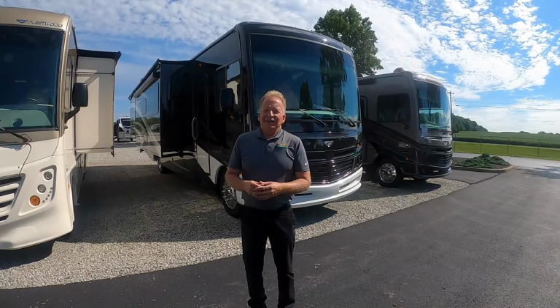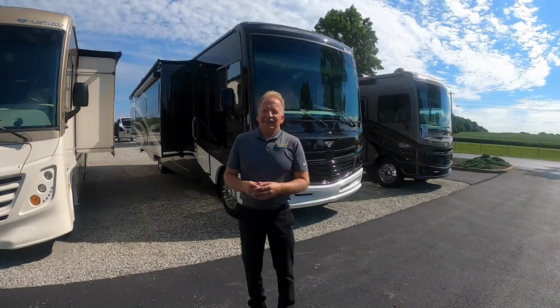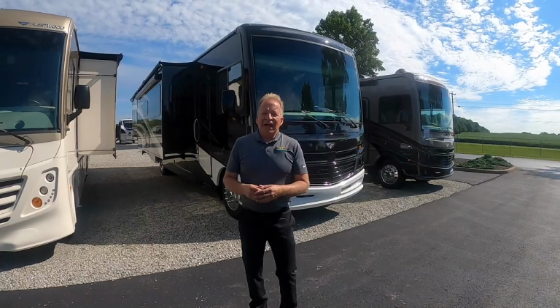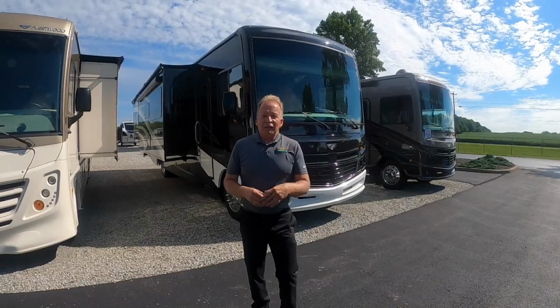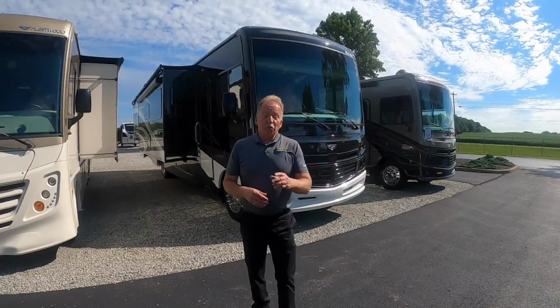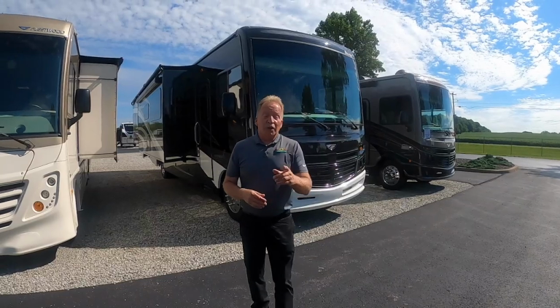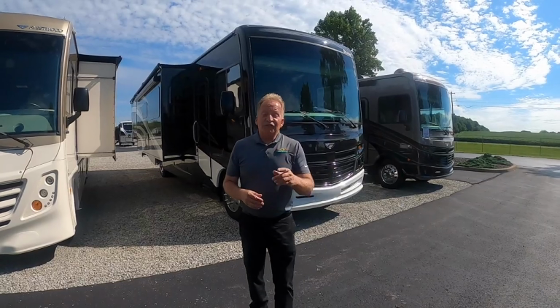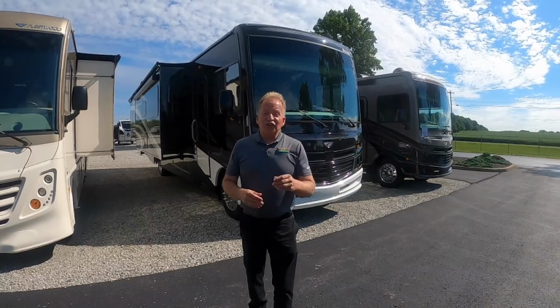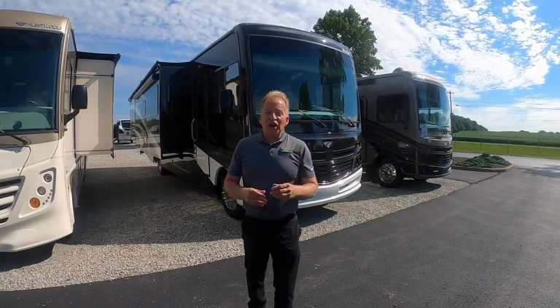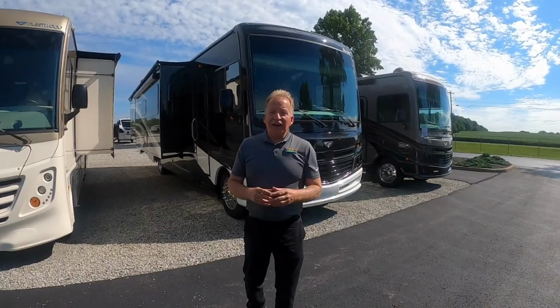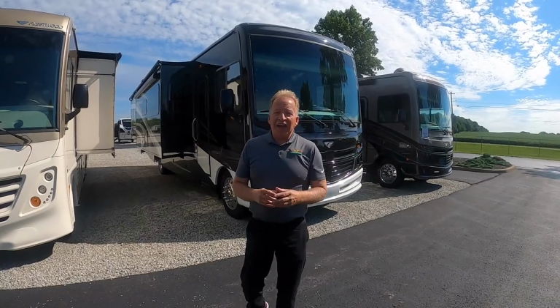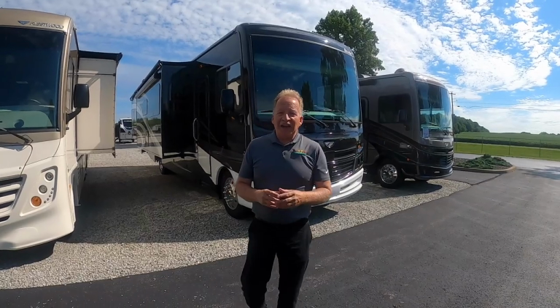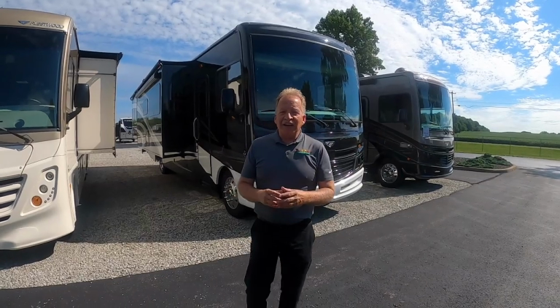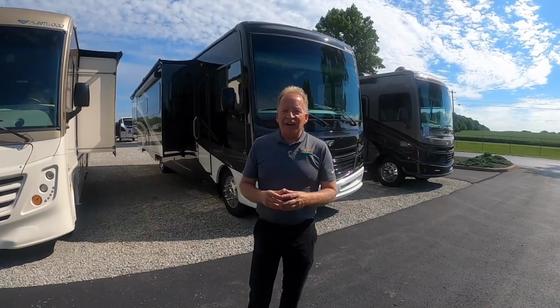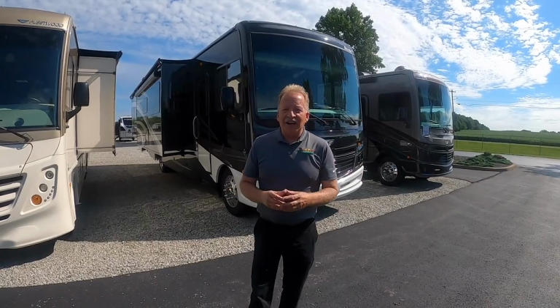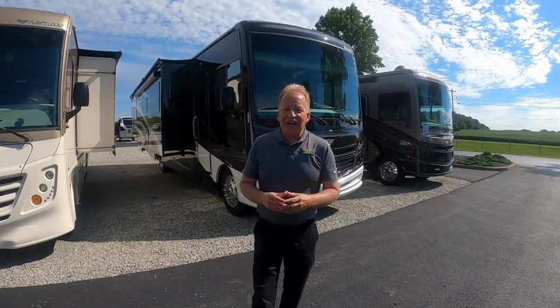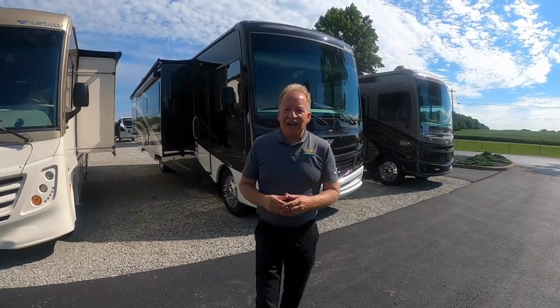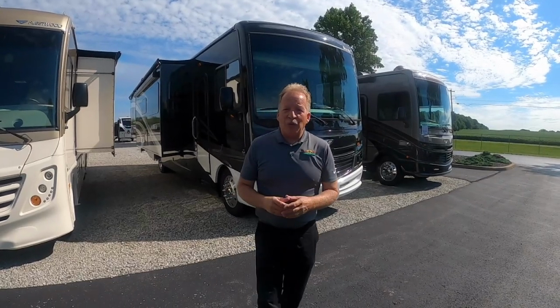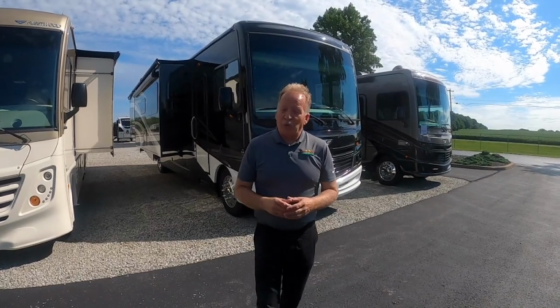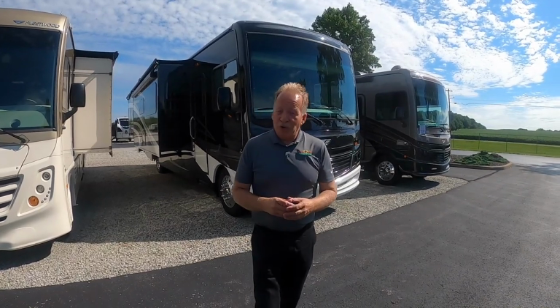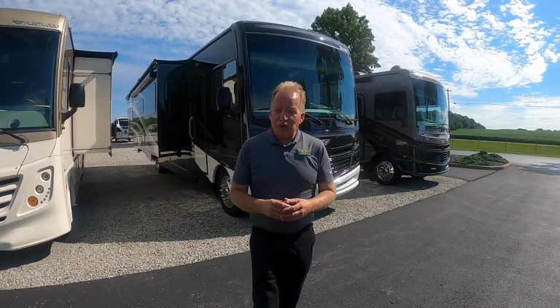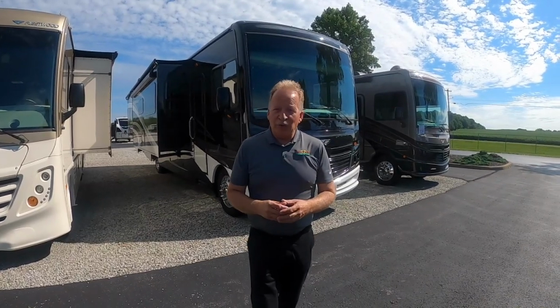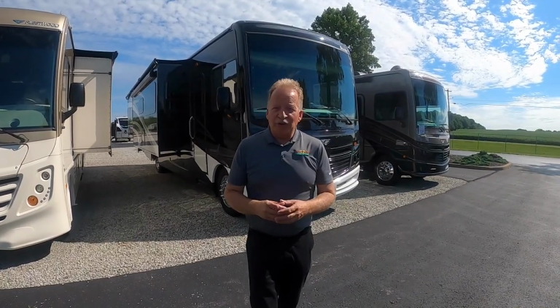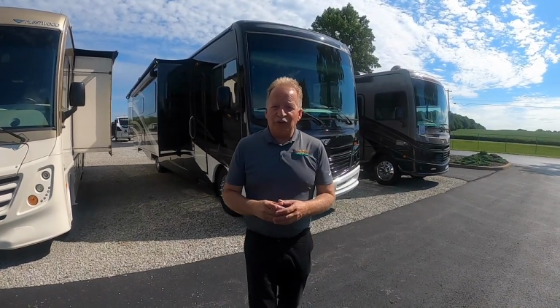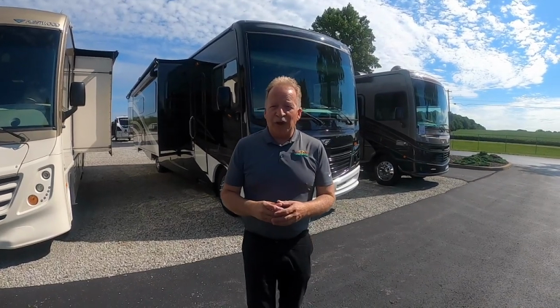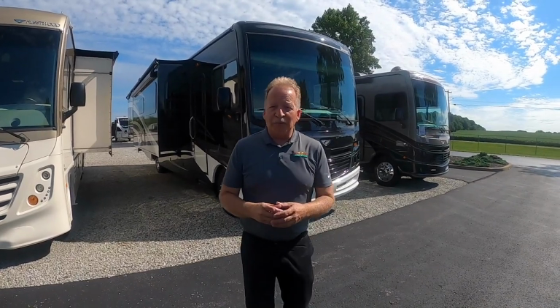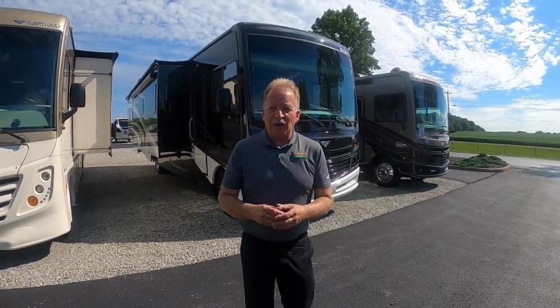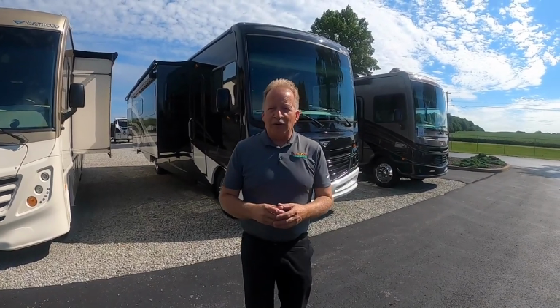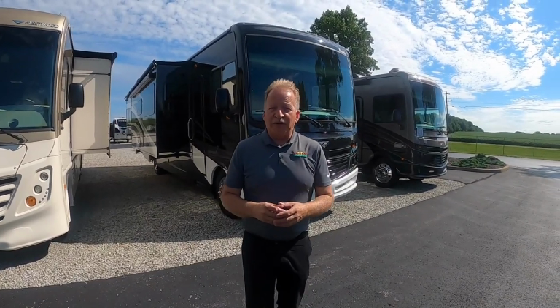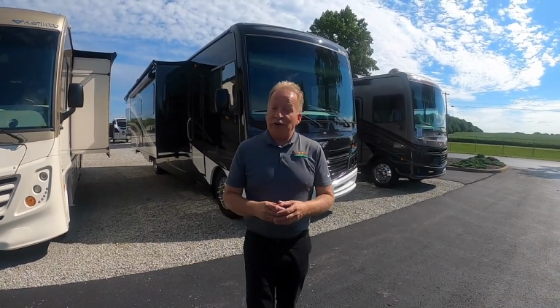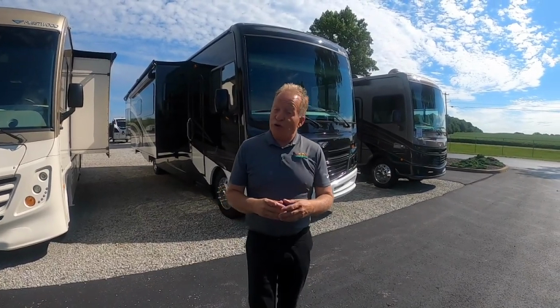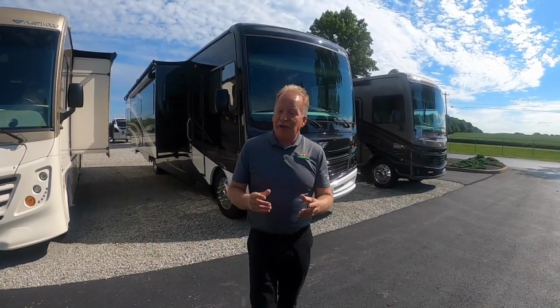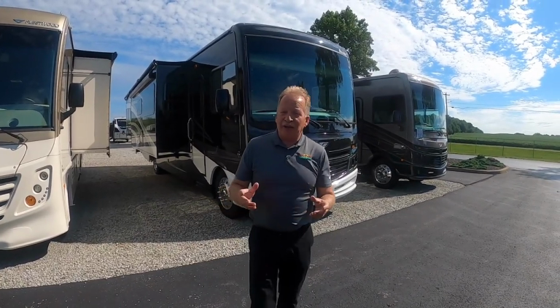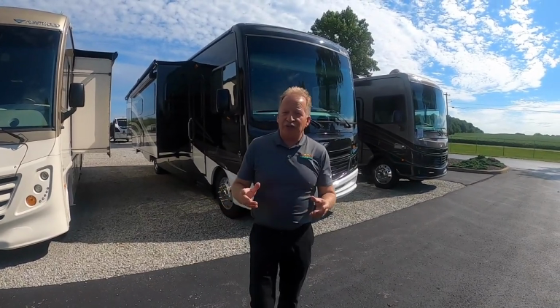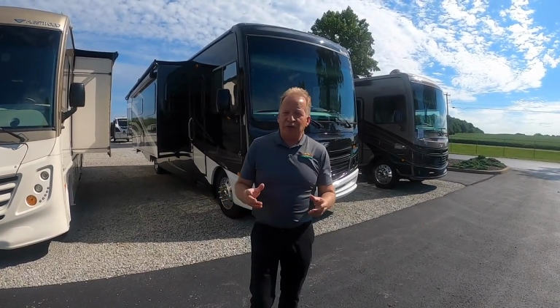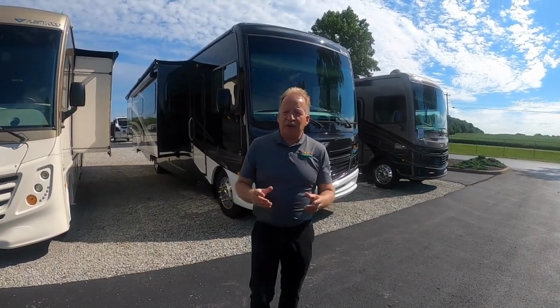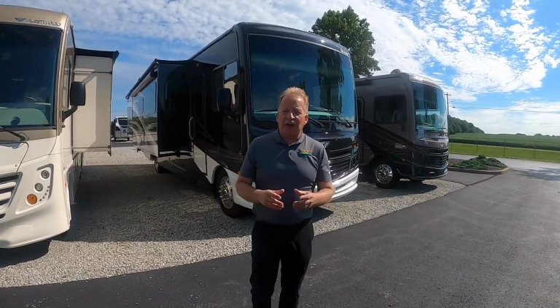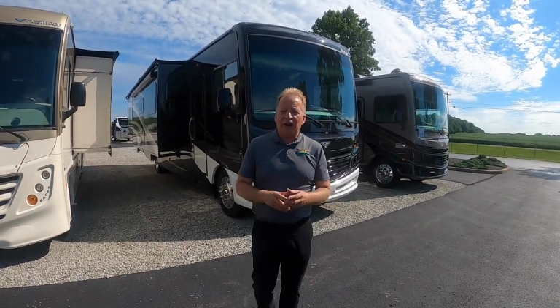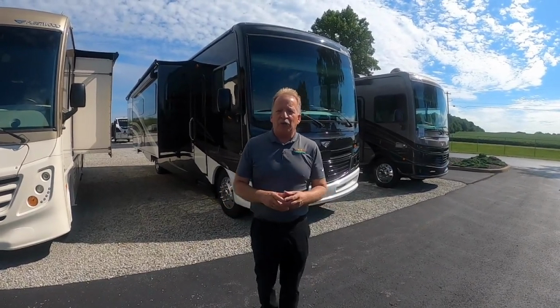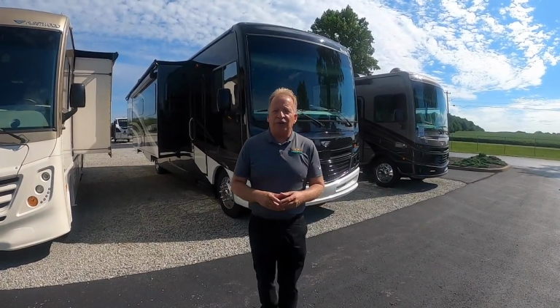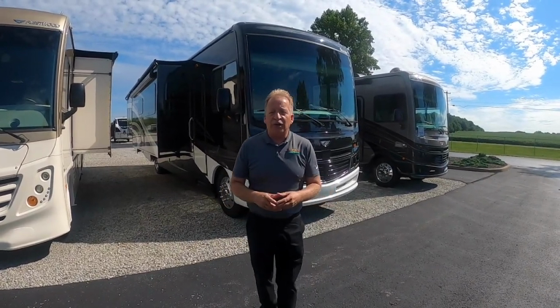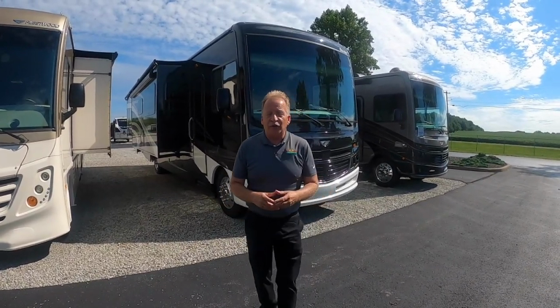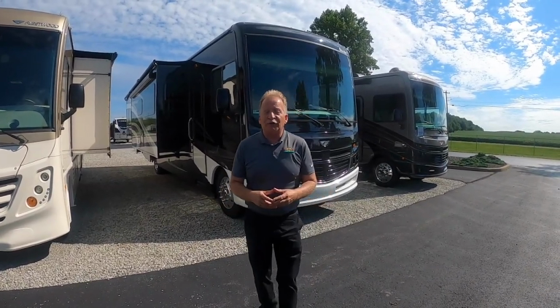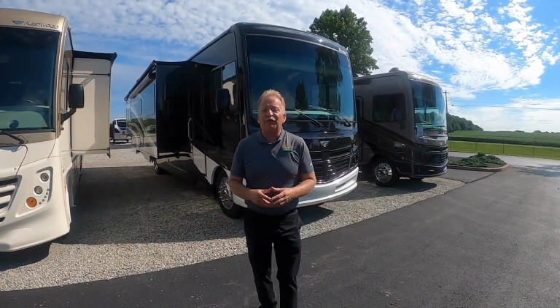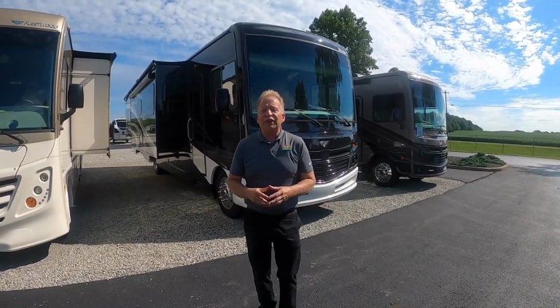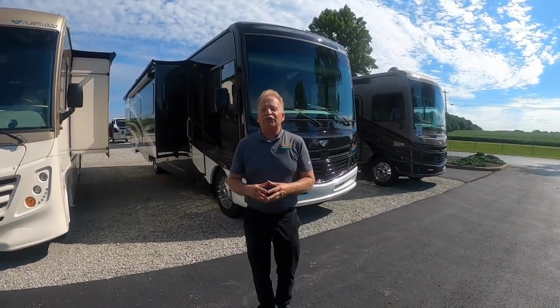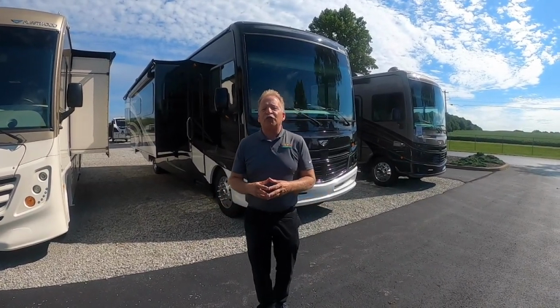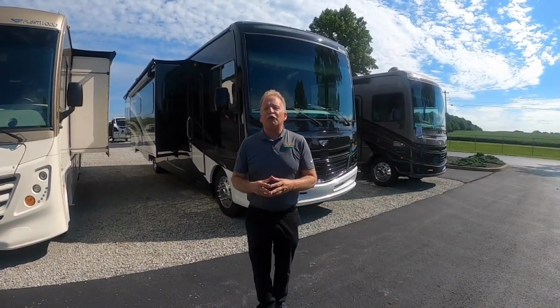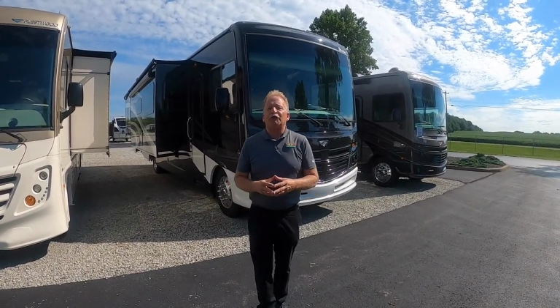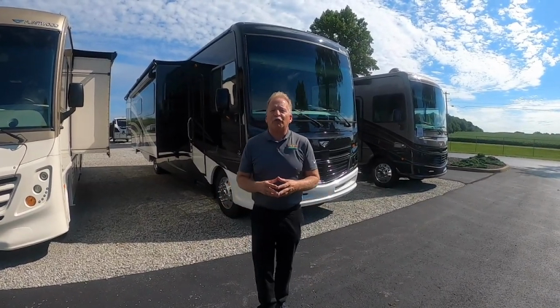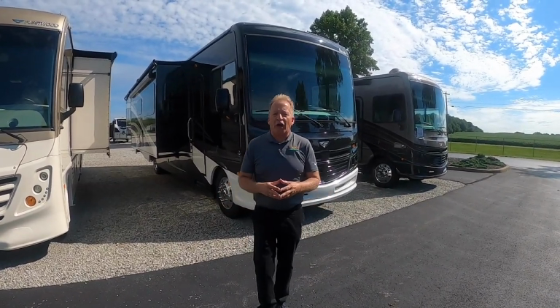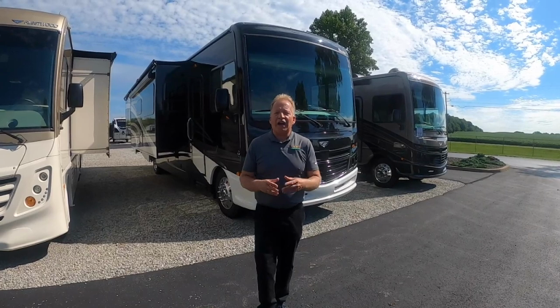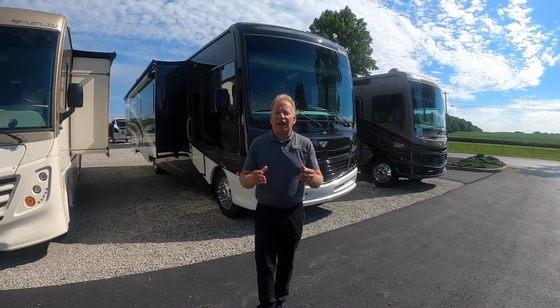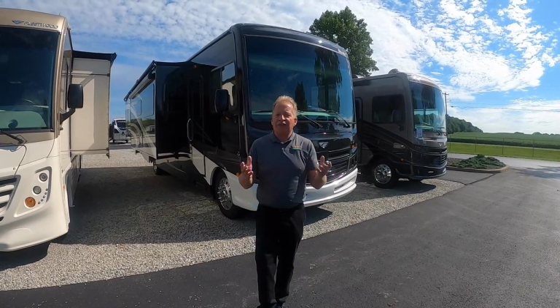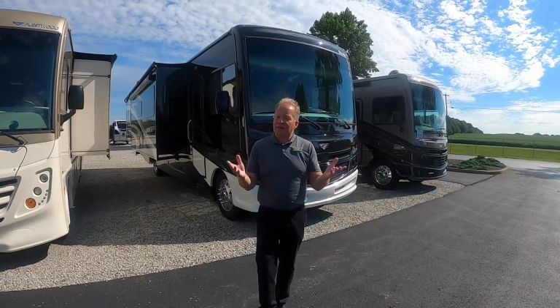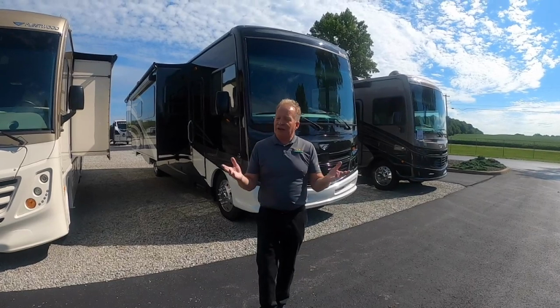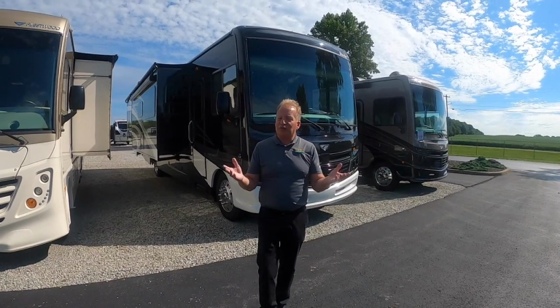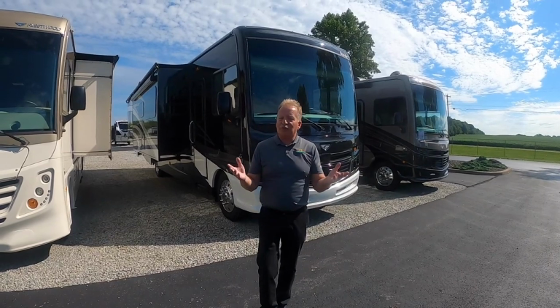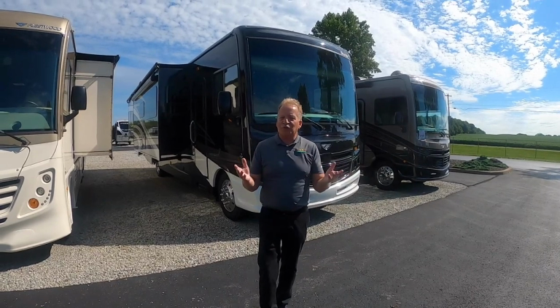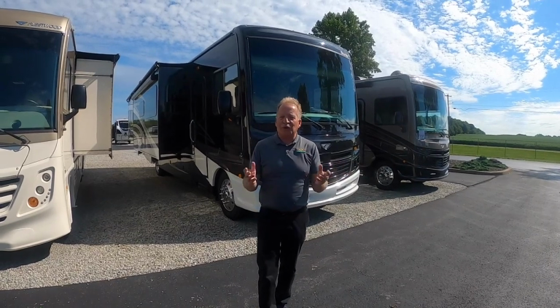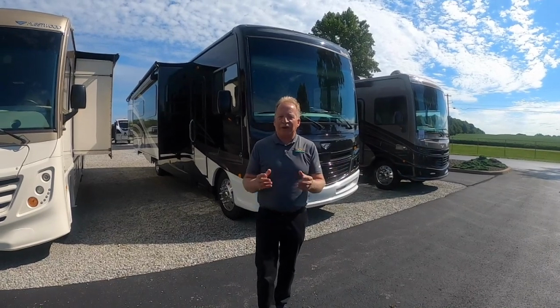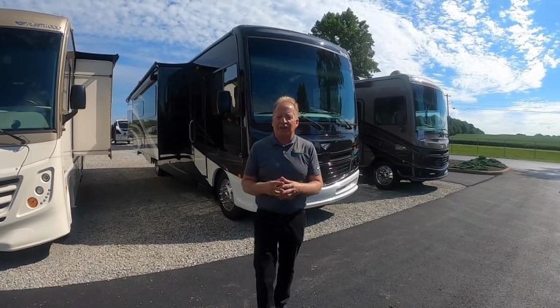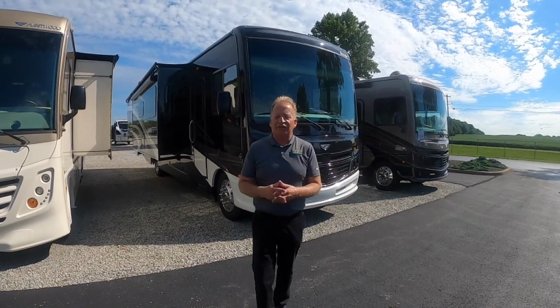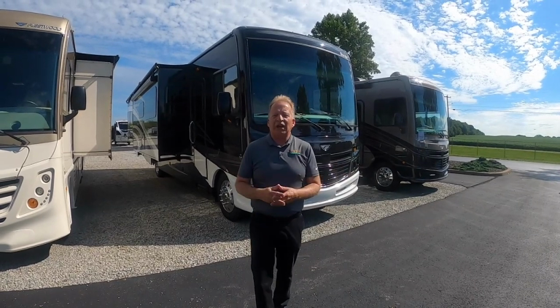Hey everyone, it's John Hancock at Walnut Ridge Family RV, Newcastle, Indiana with another Feature Friday. Thanks for joining us.